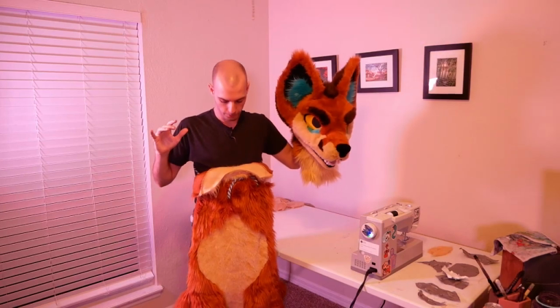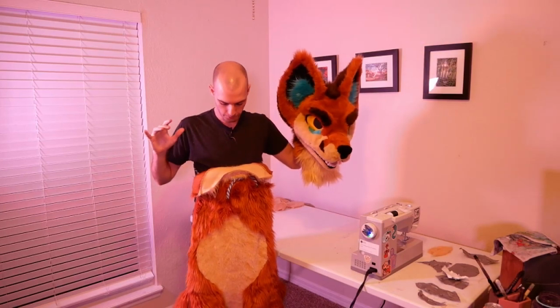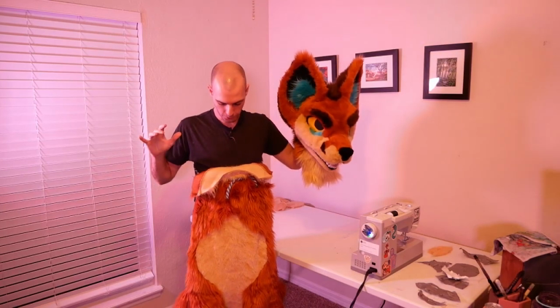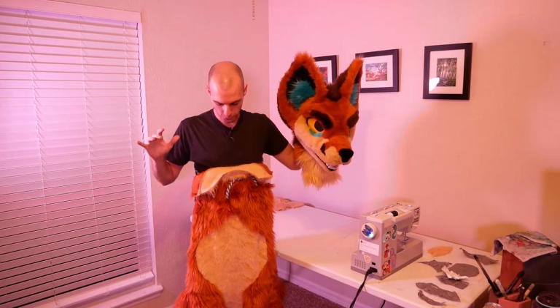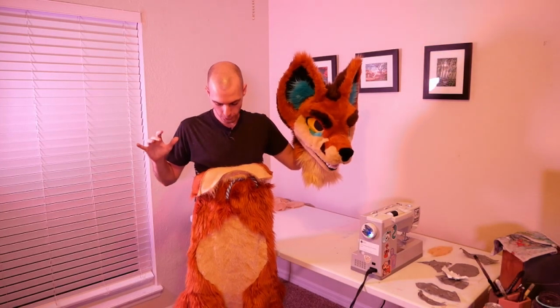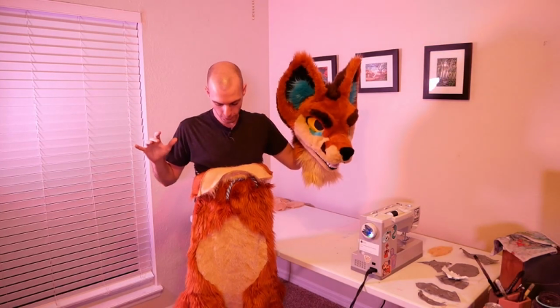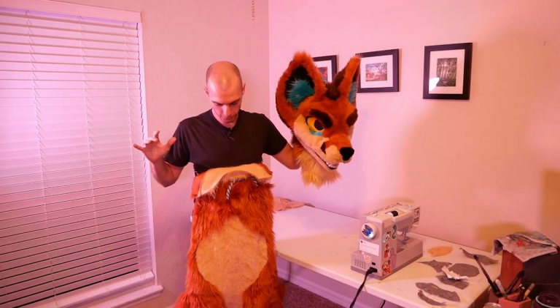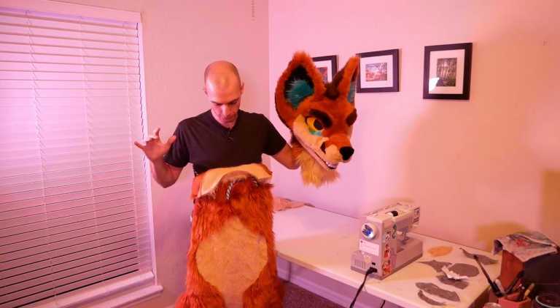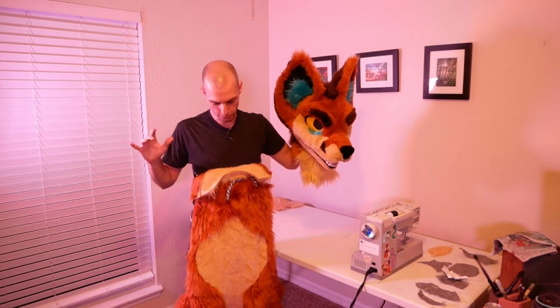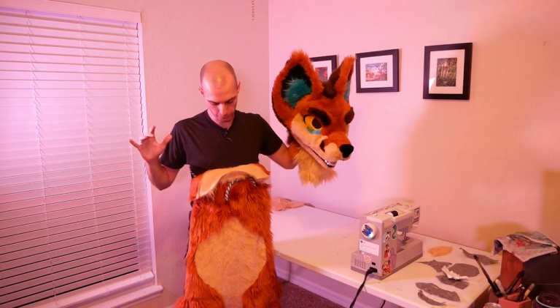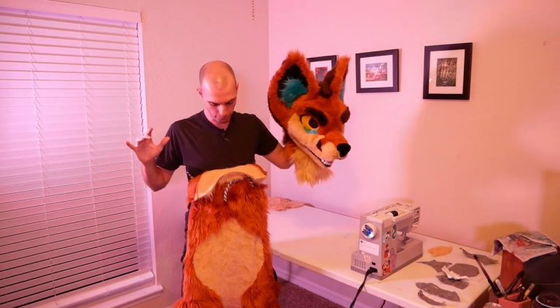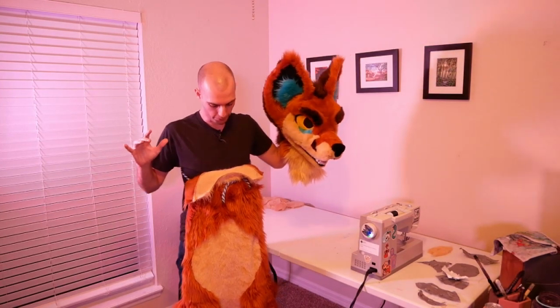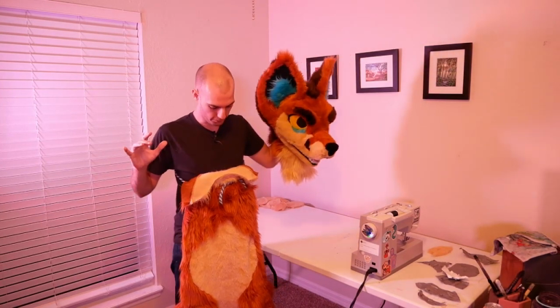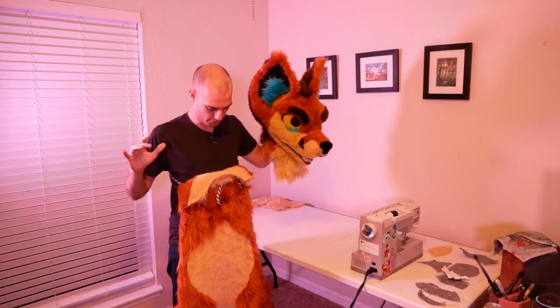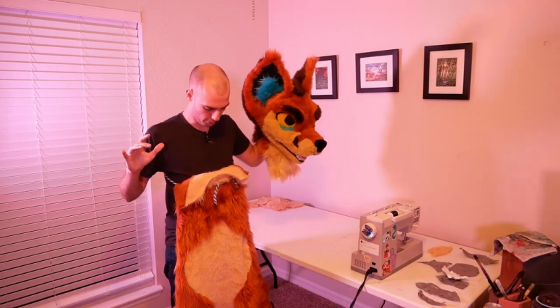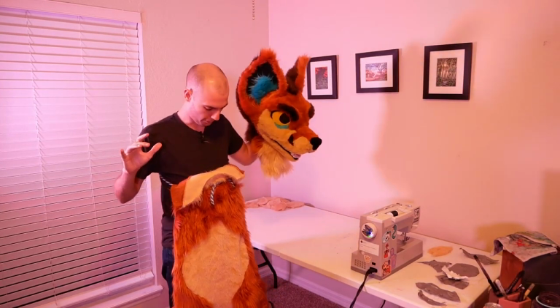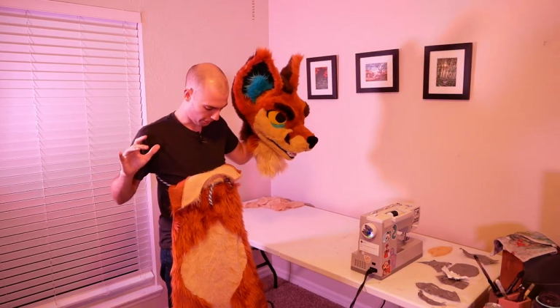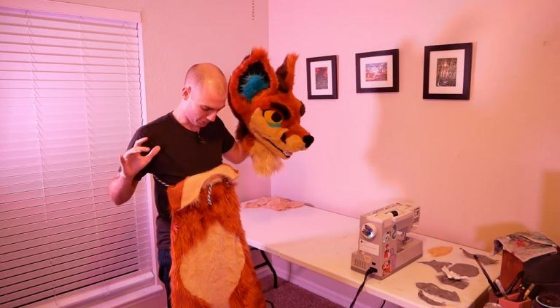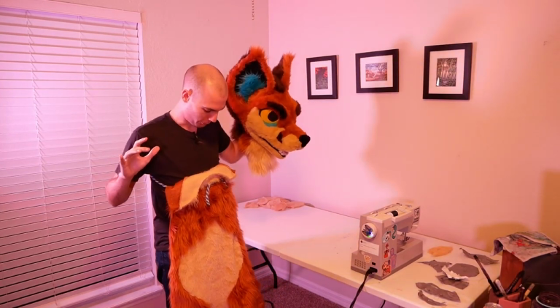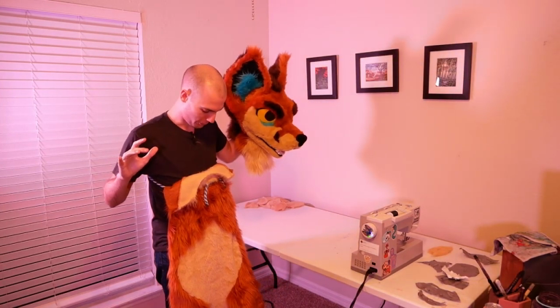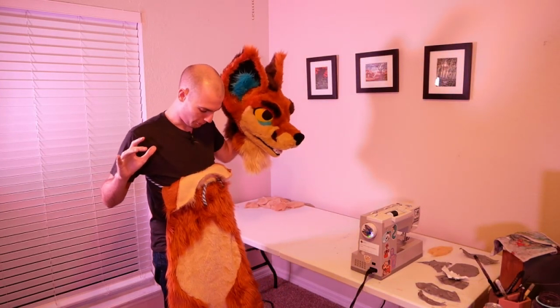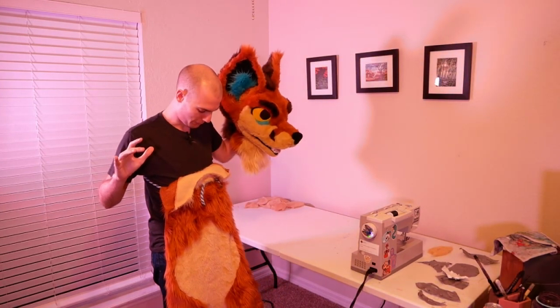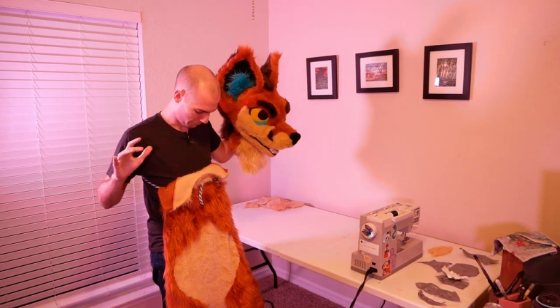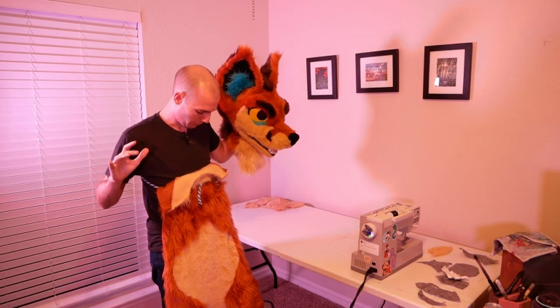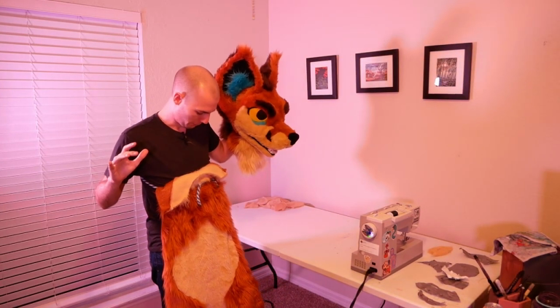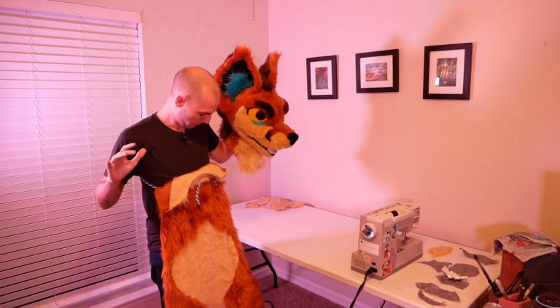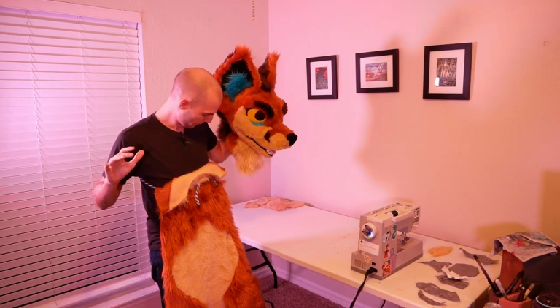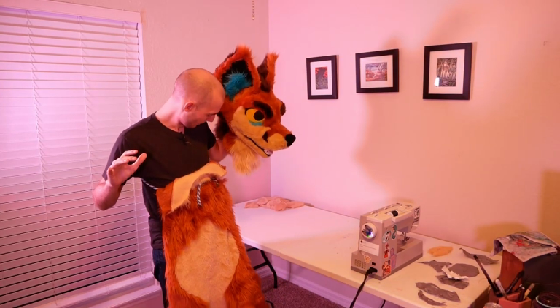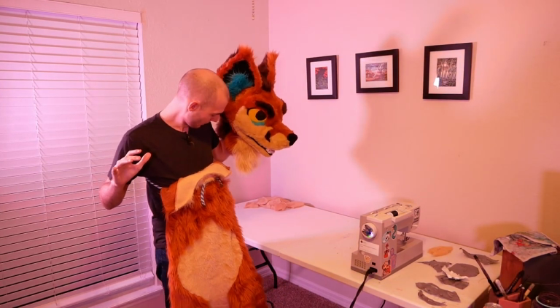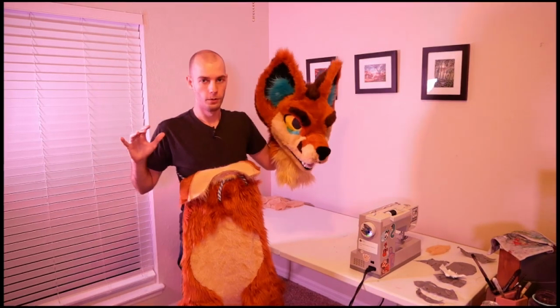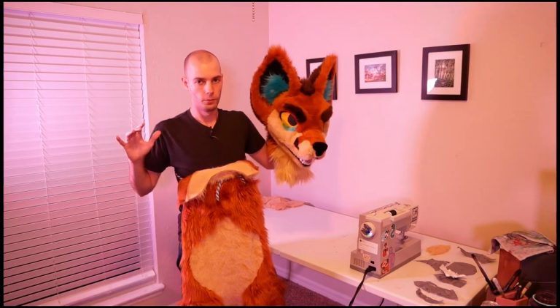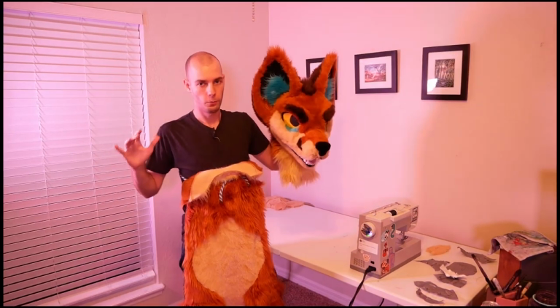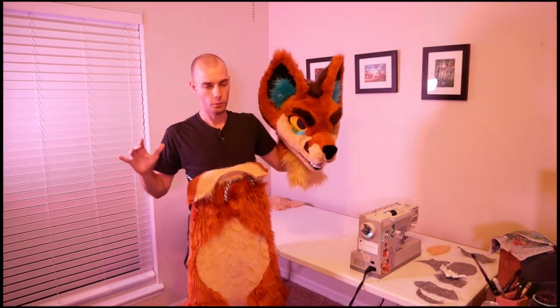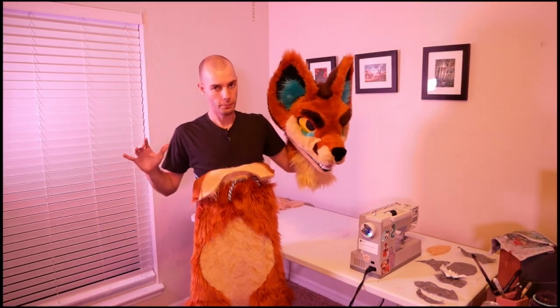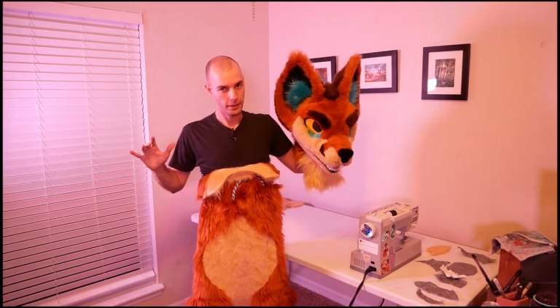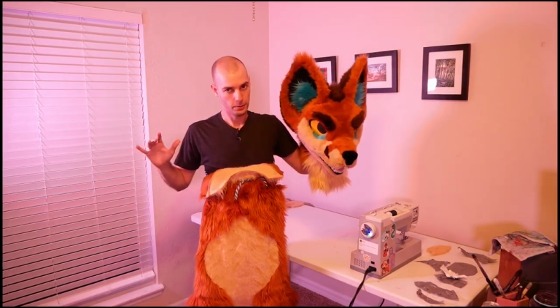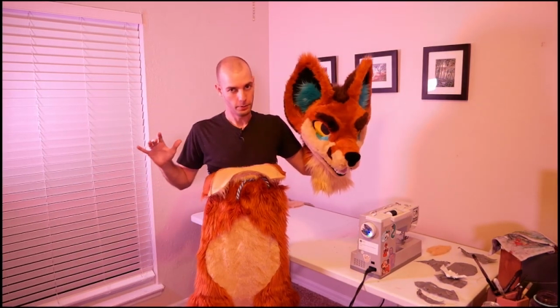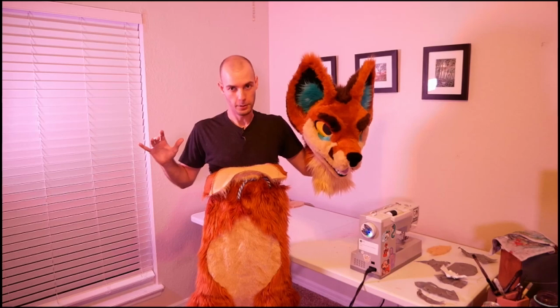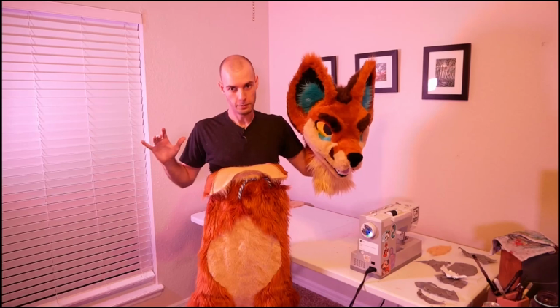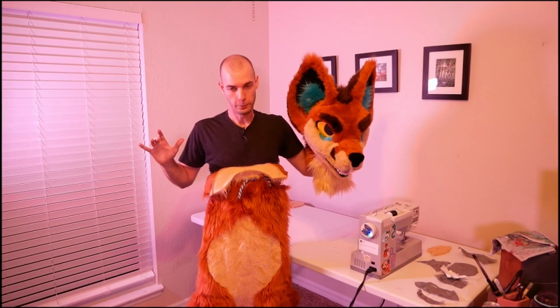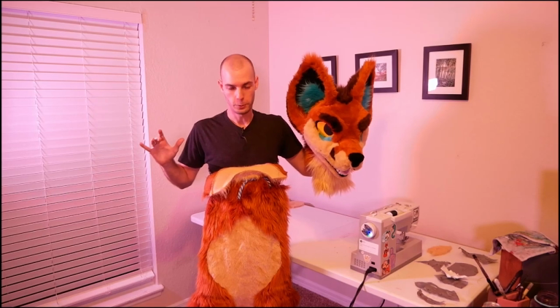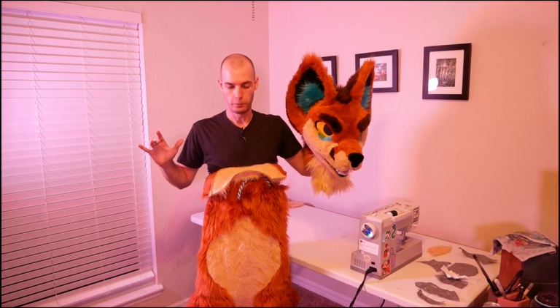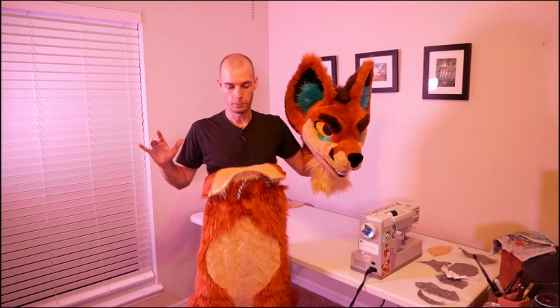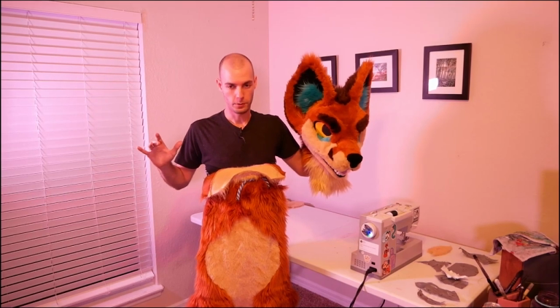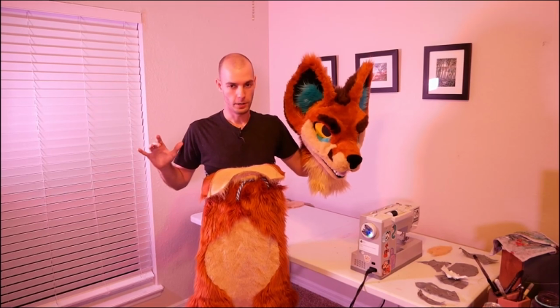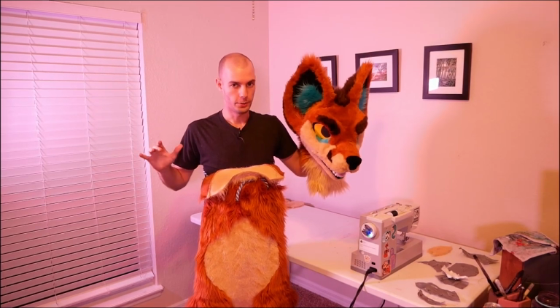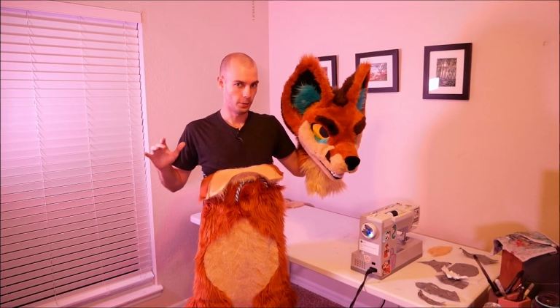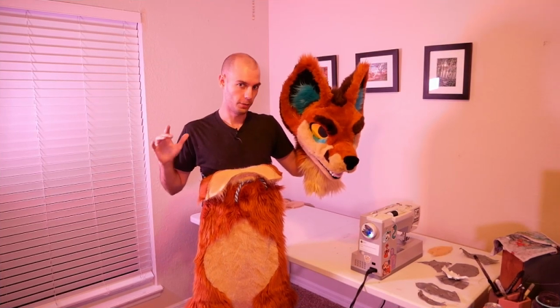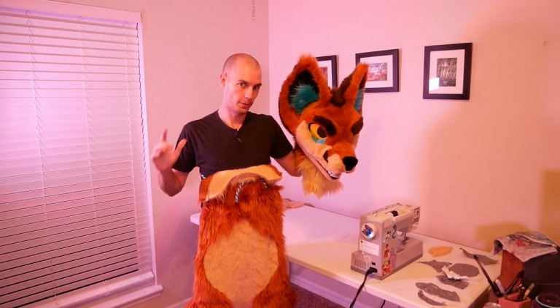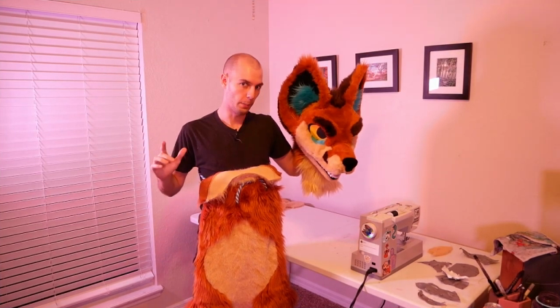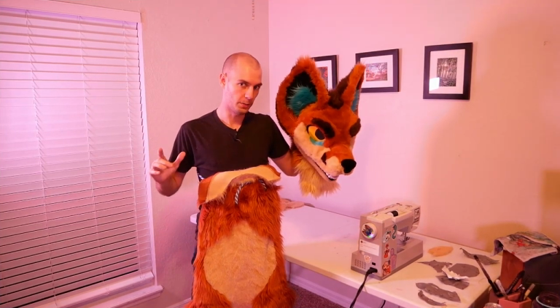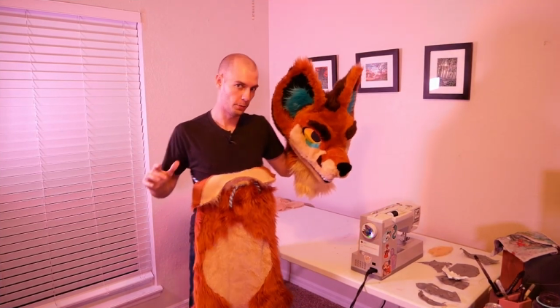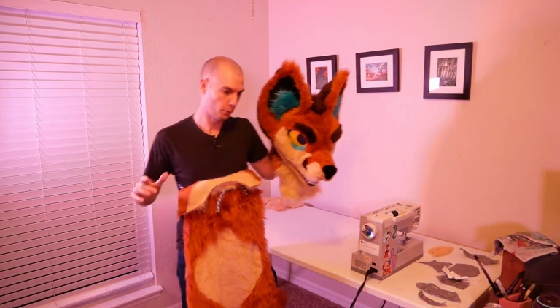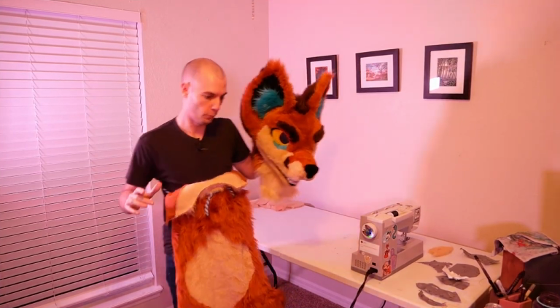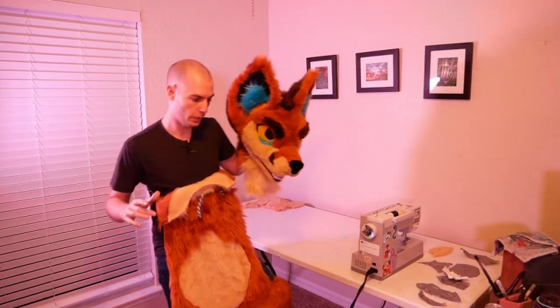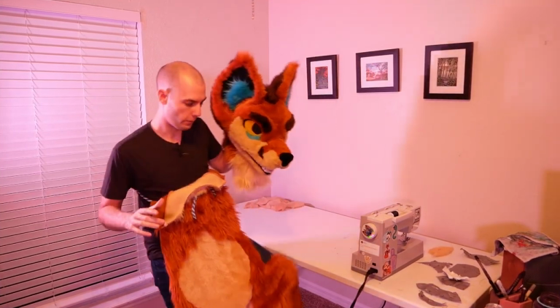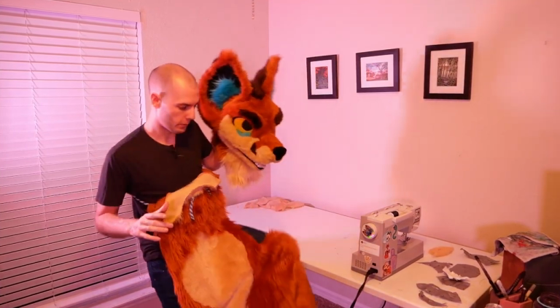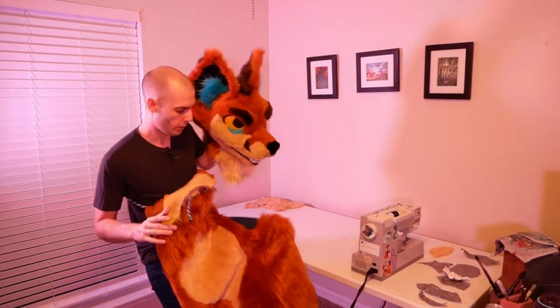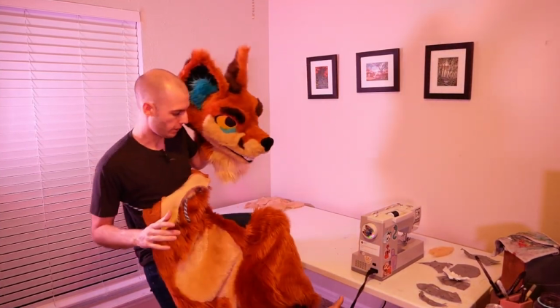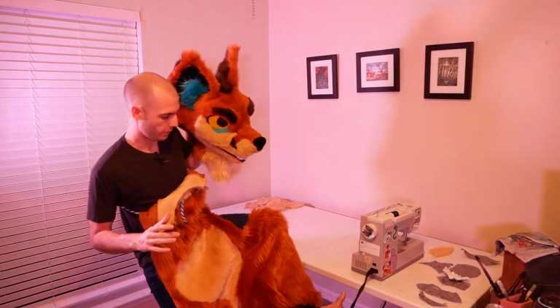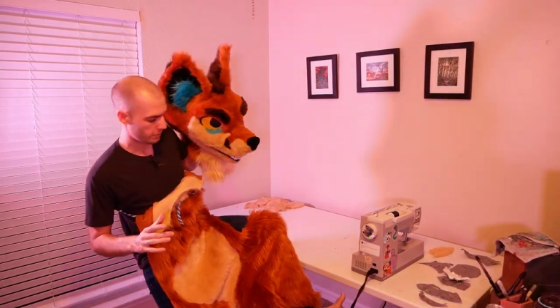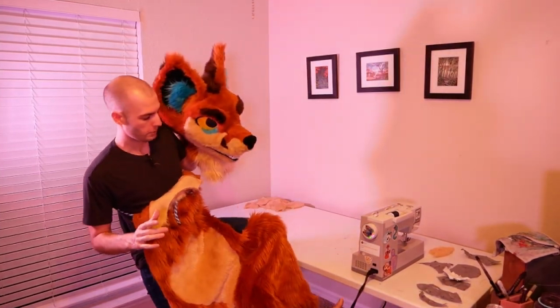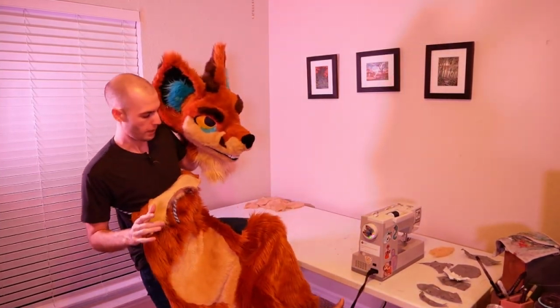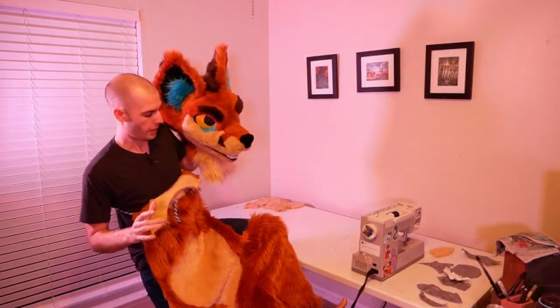Is it cheating to call it a bodysuit if I have to hold it on with a rope? Welcome back to making a fursuit from scratch. In this episode, we give our dog some thighs.